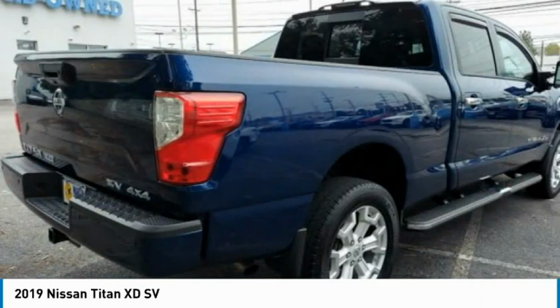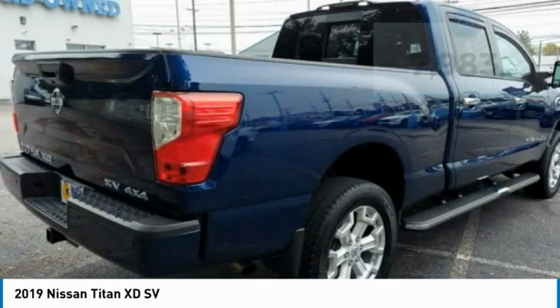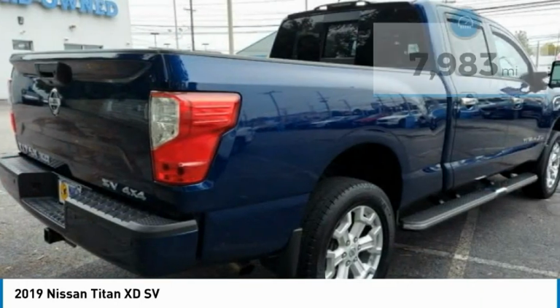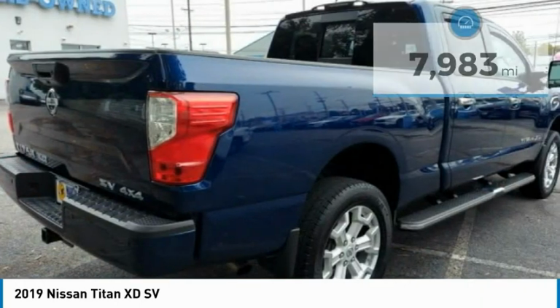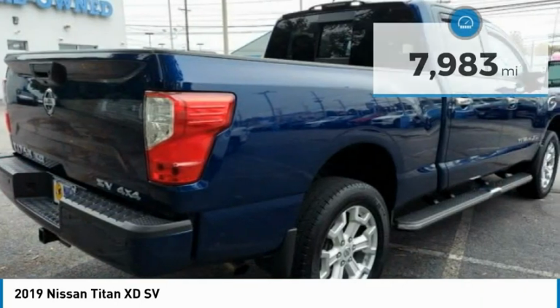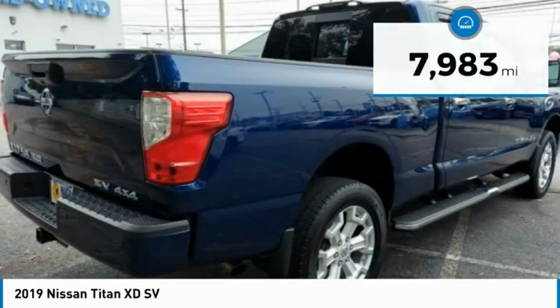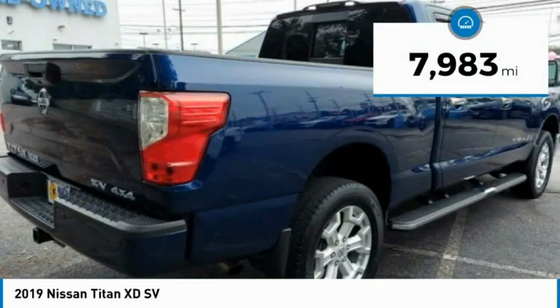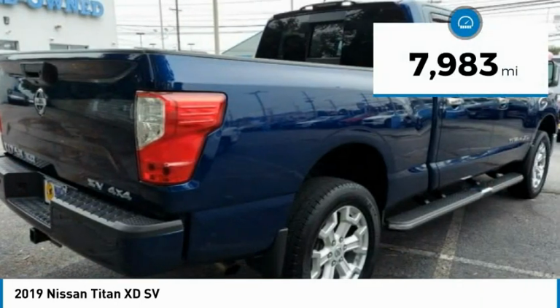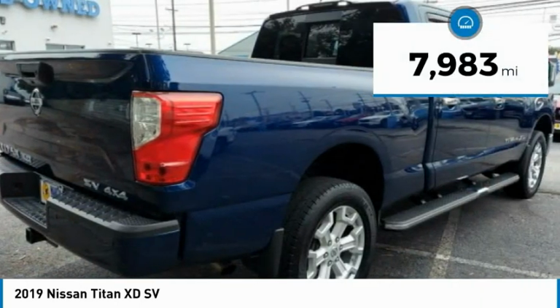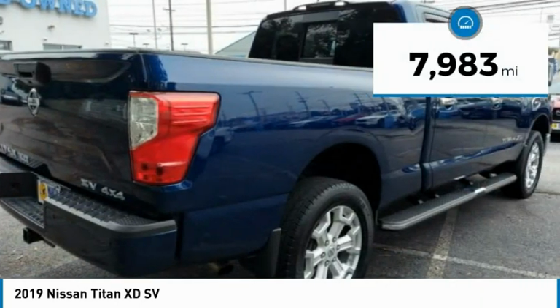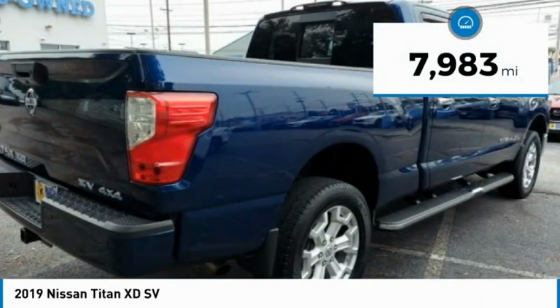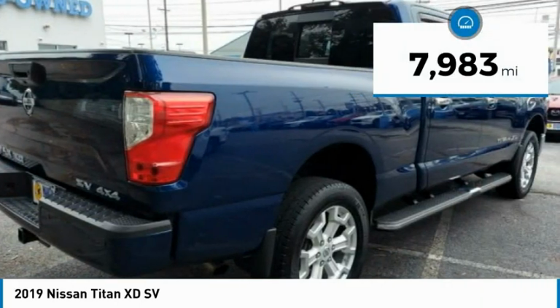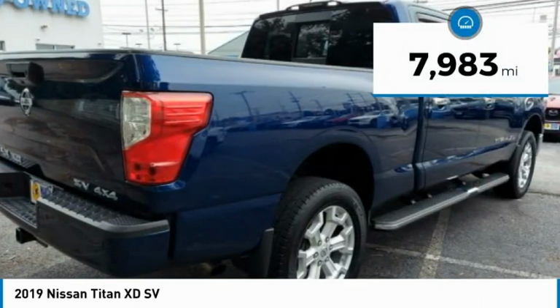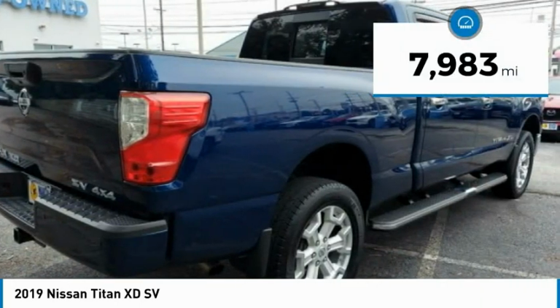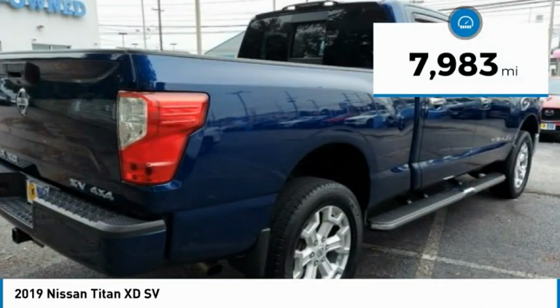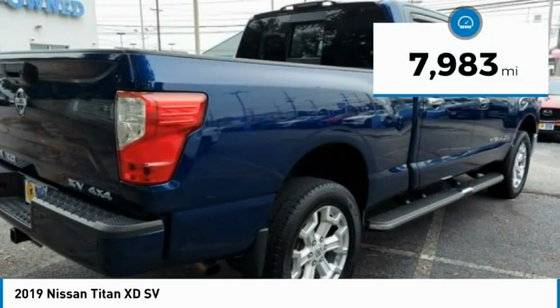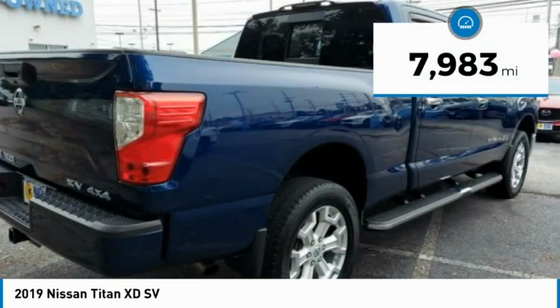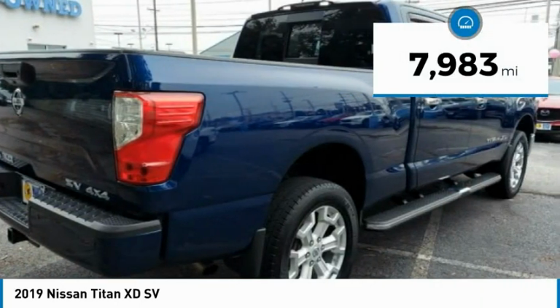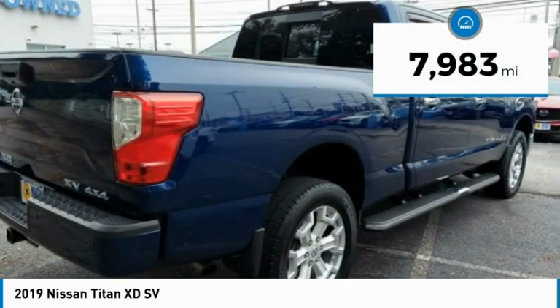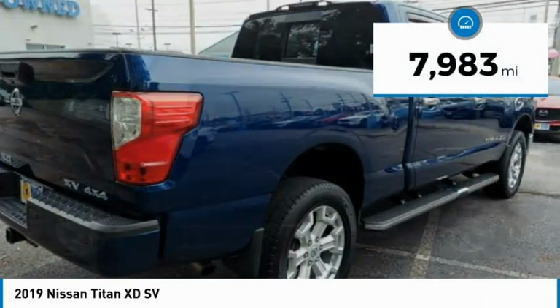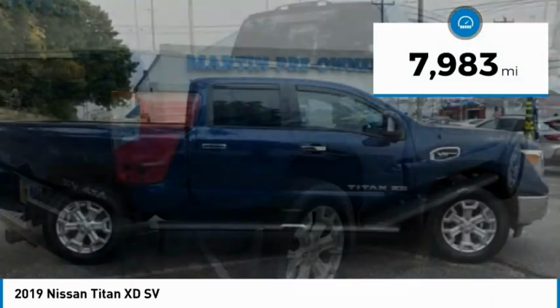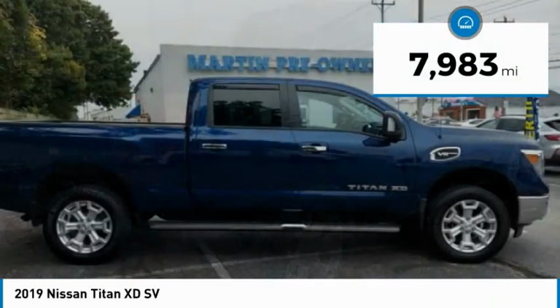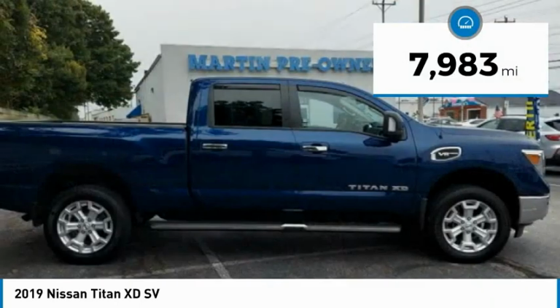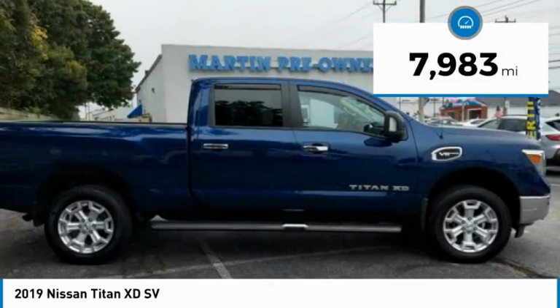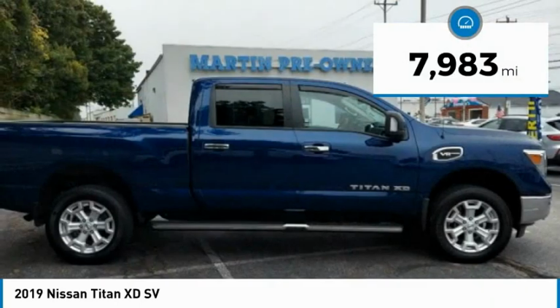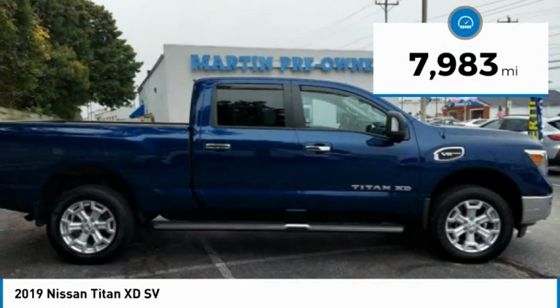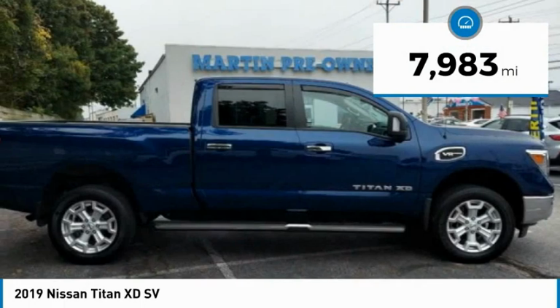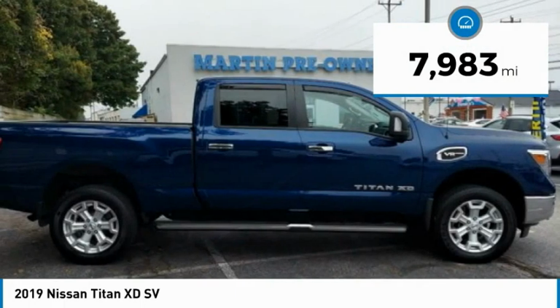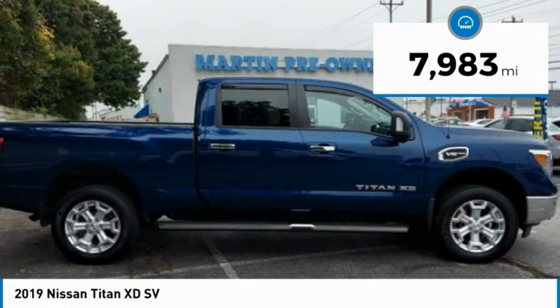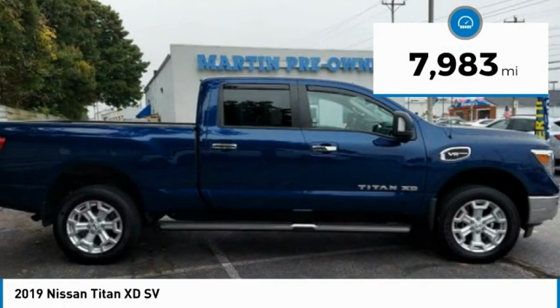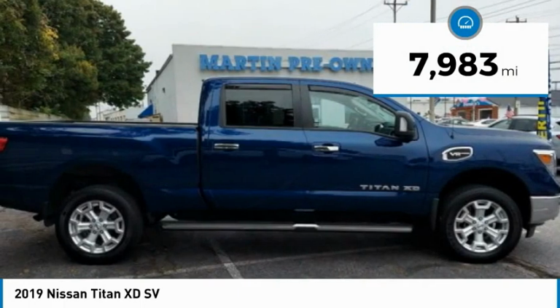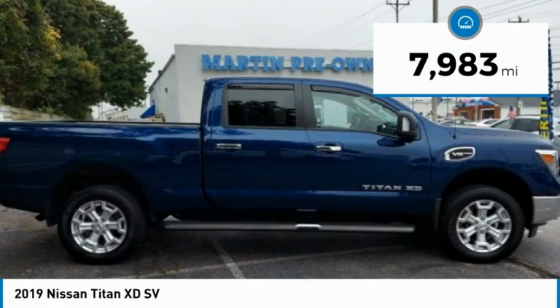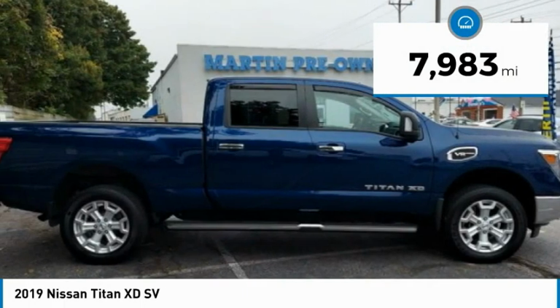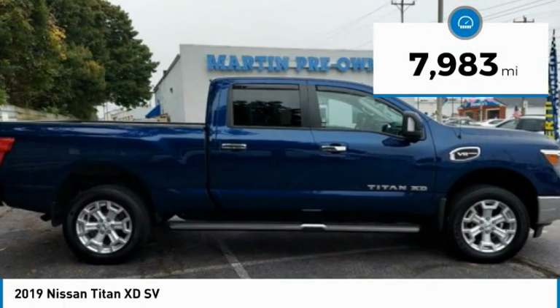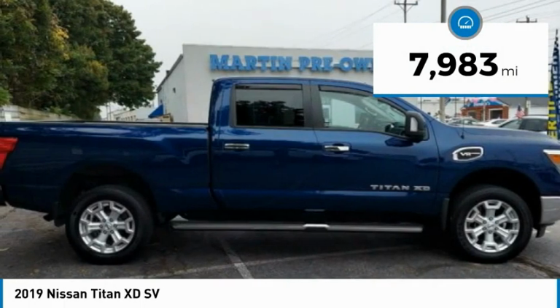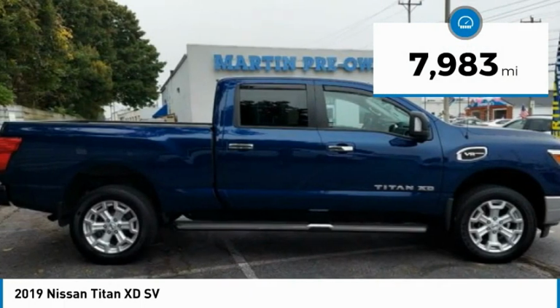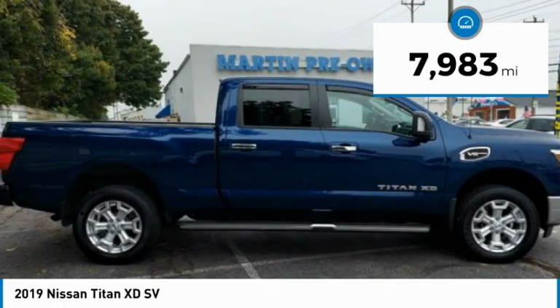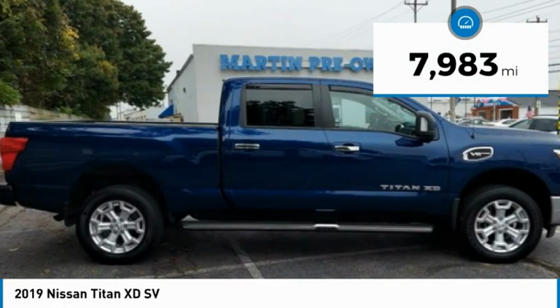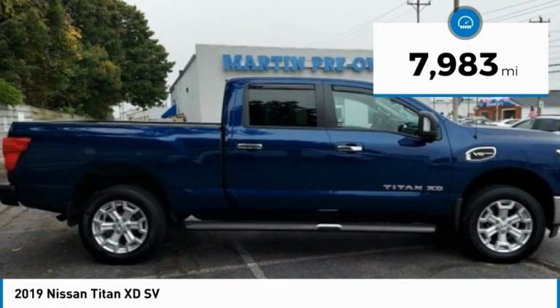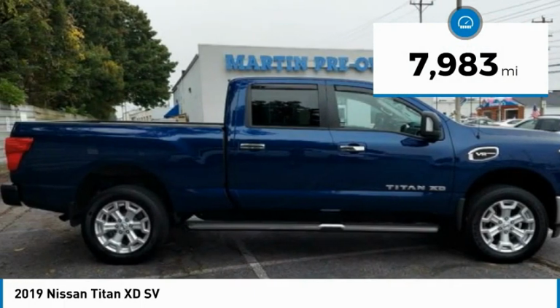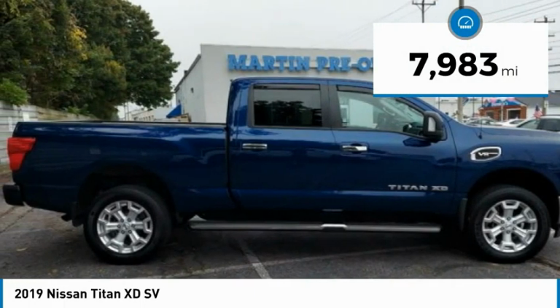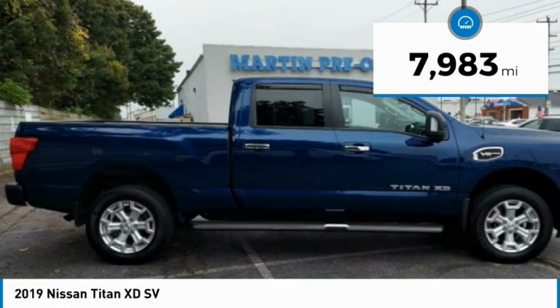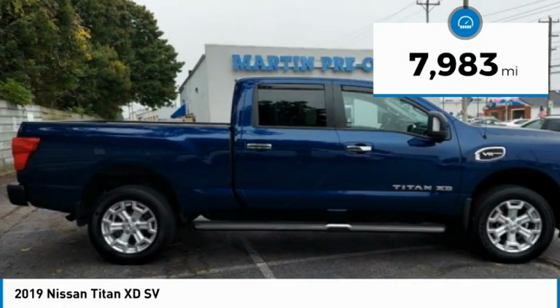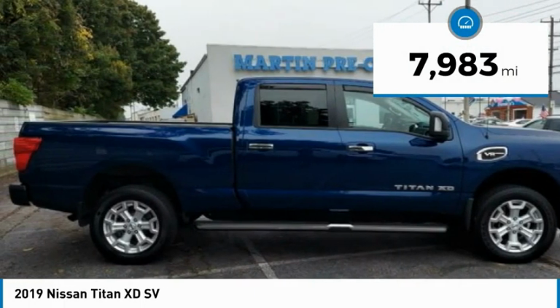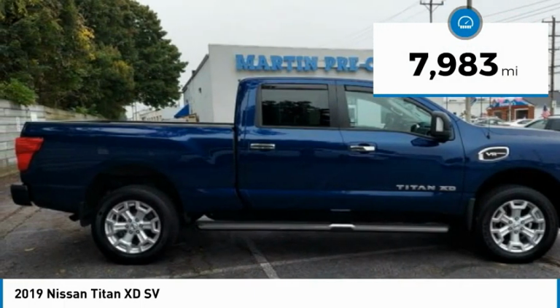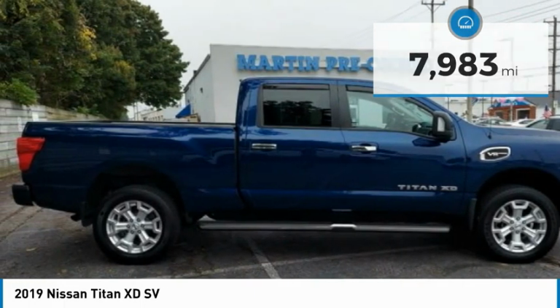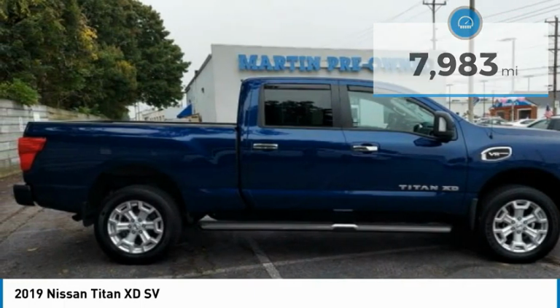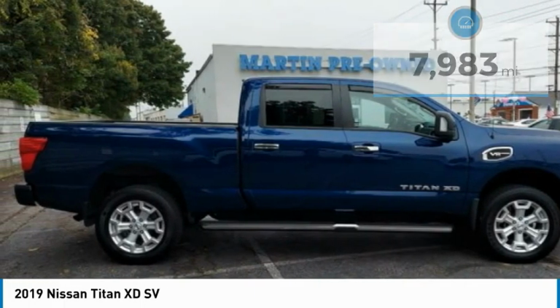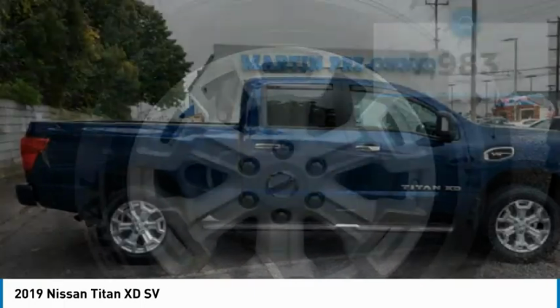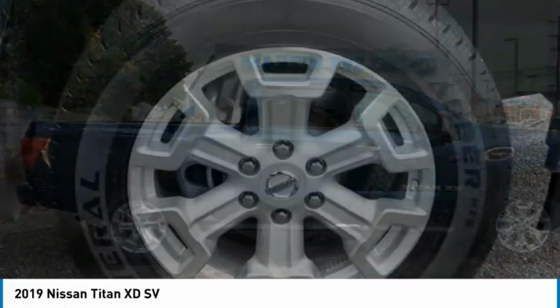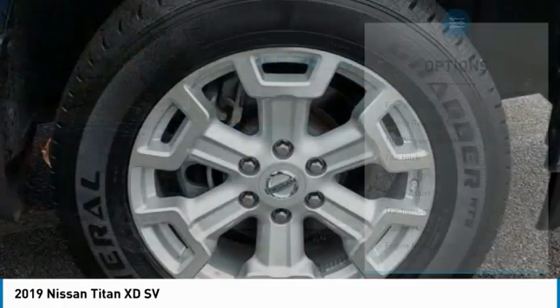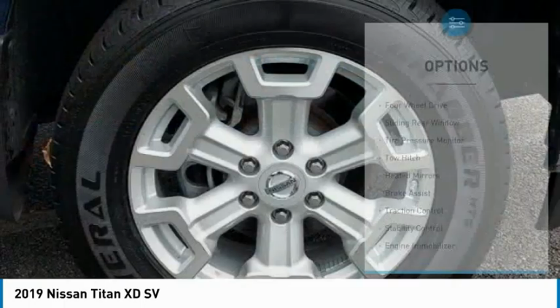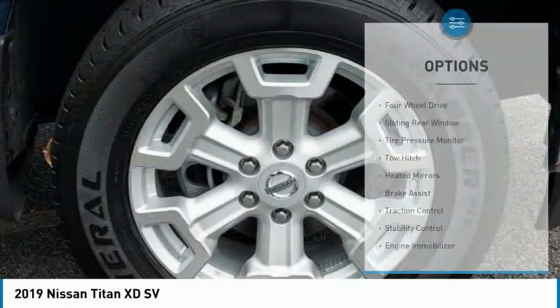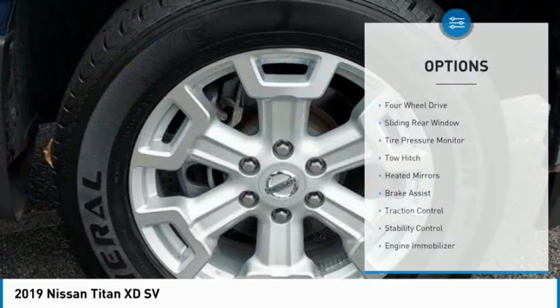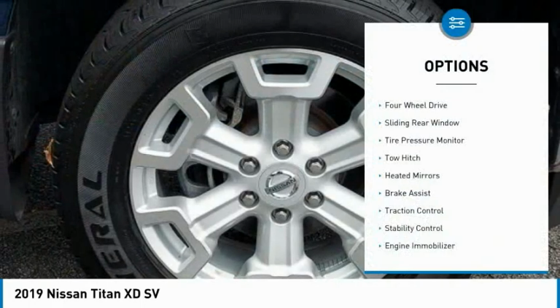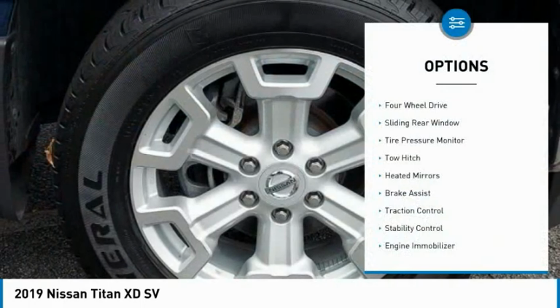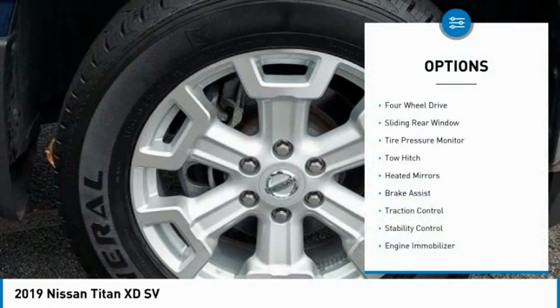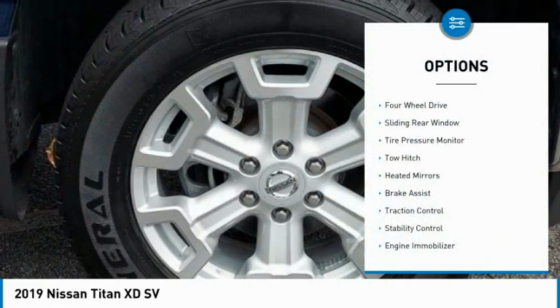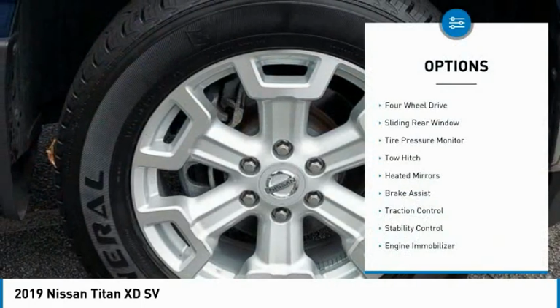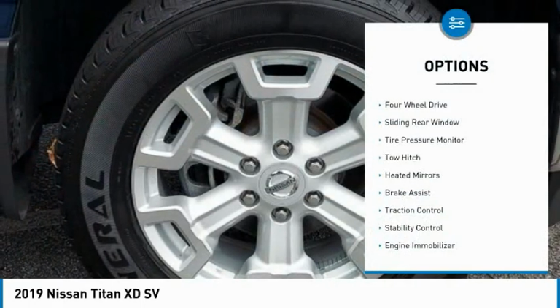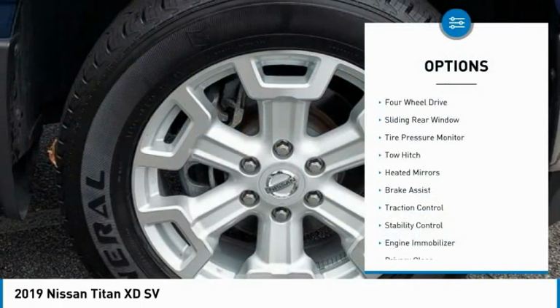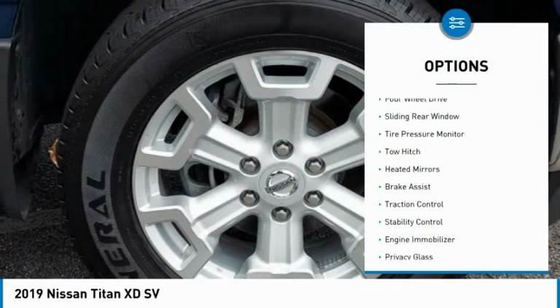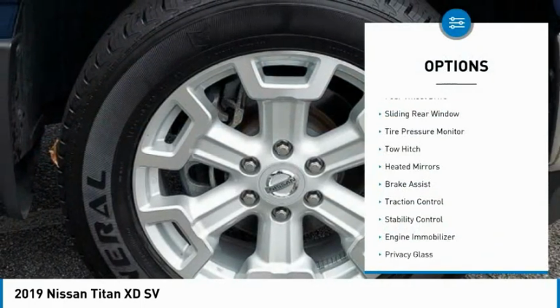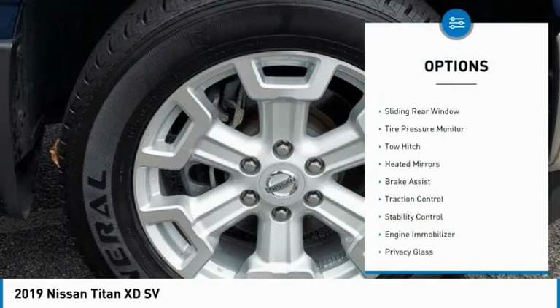This vehicle has less than 8,000 miles. Here are some of this vehicle's great options: 4-Wheel Drive,